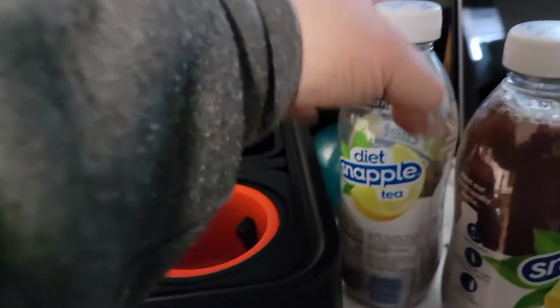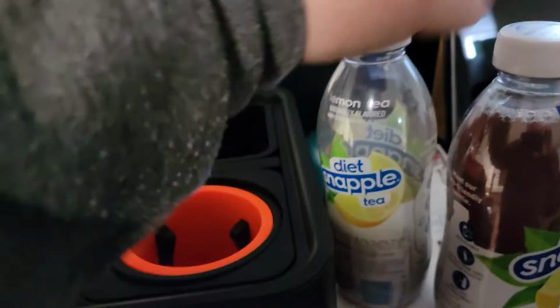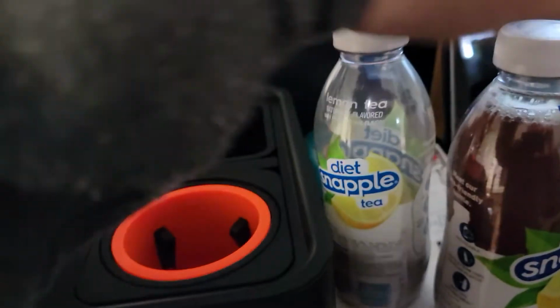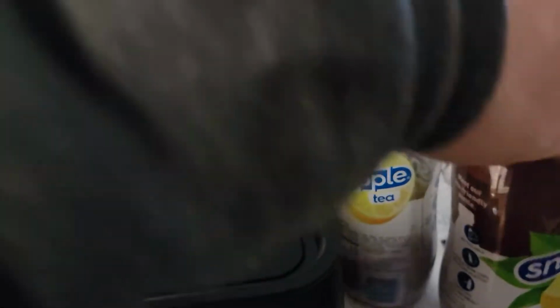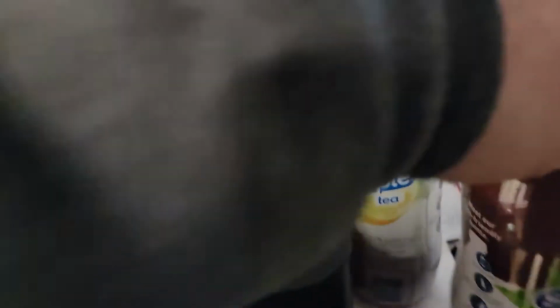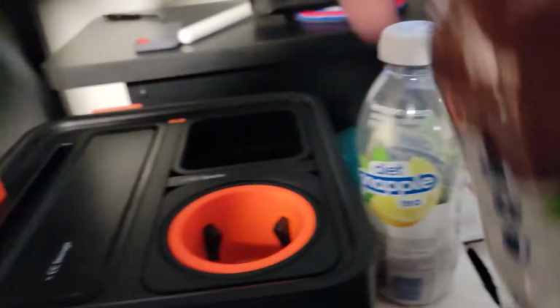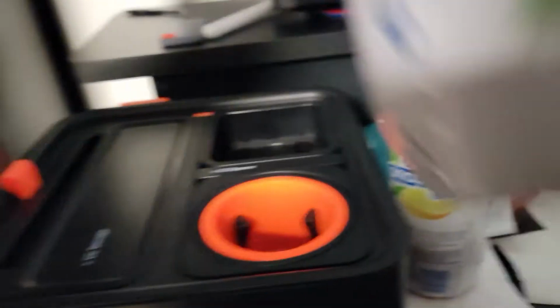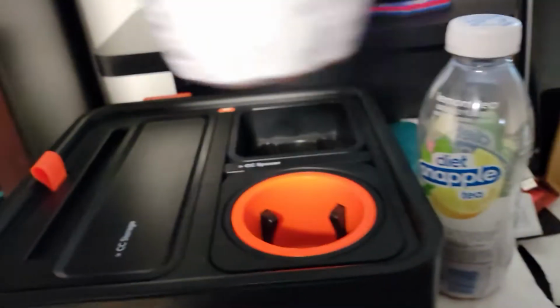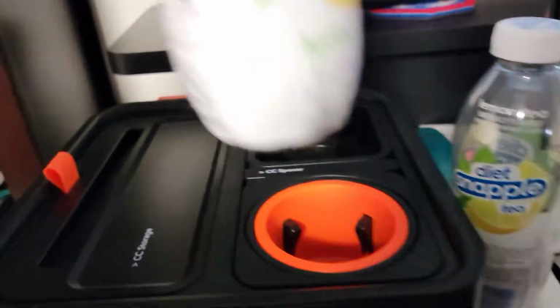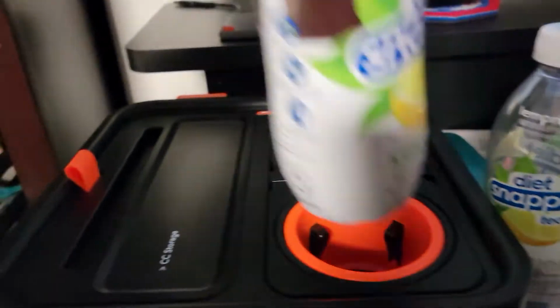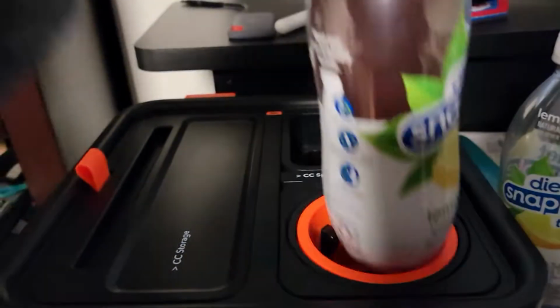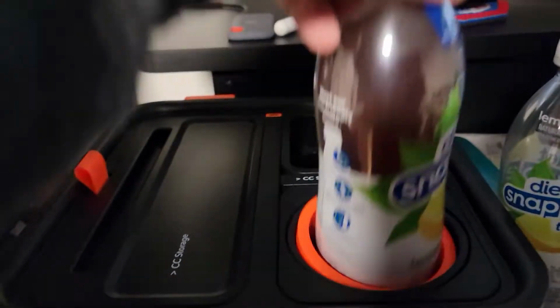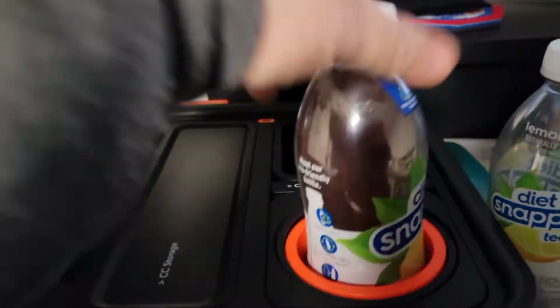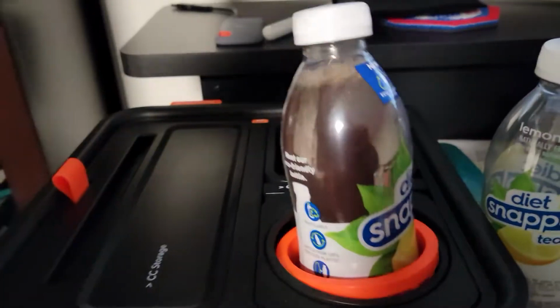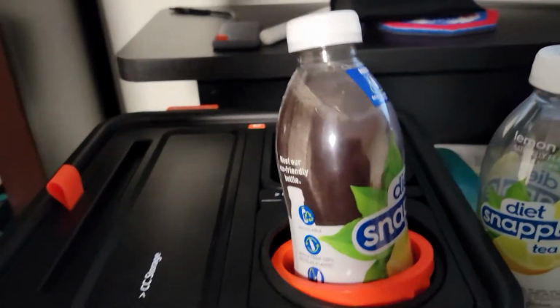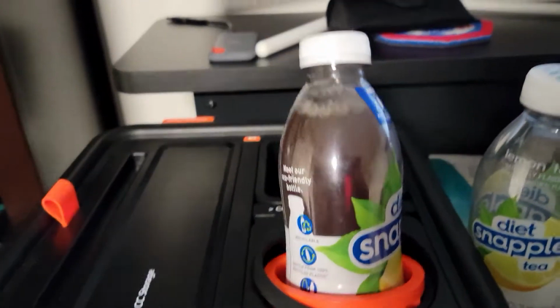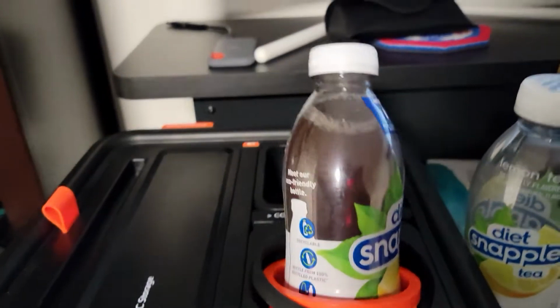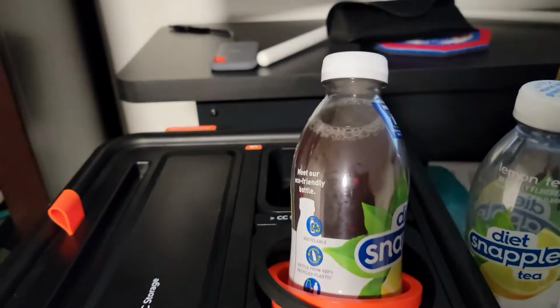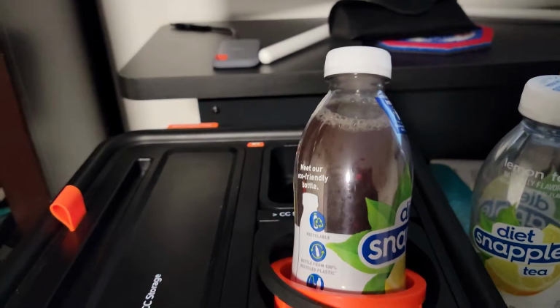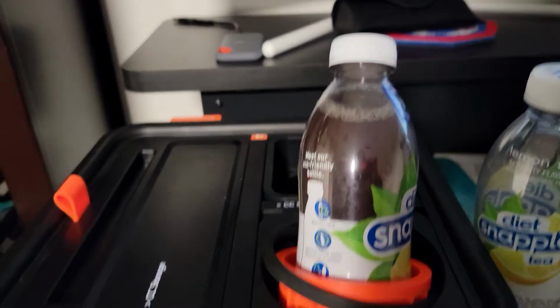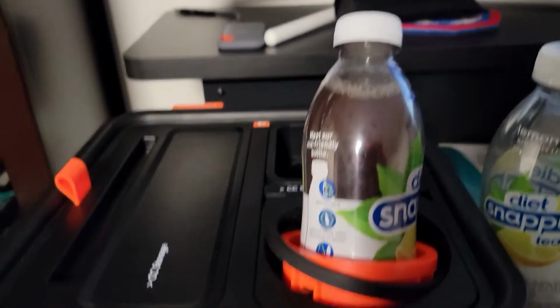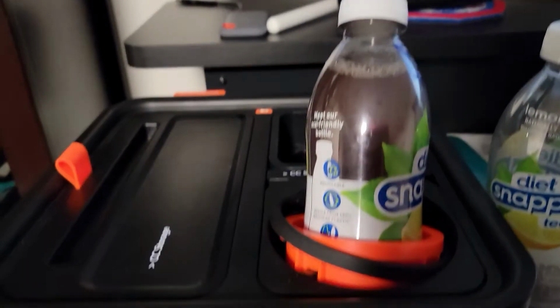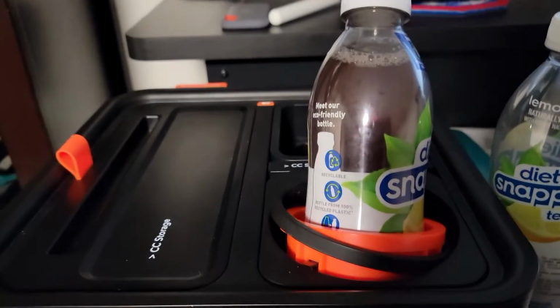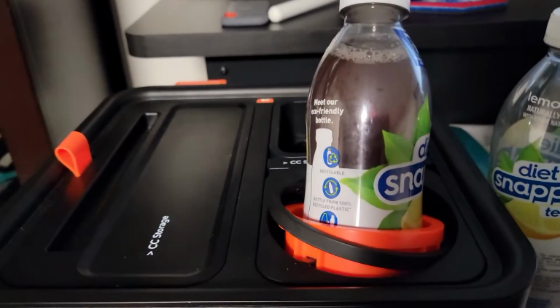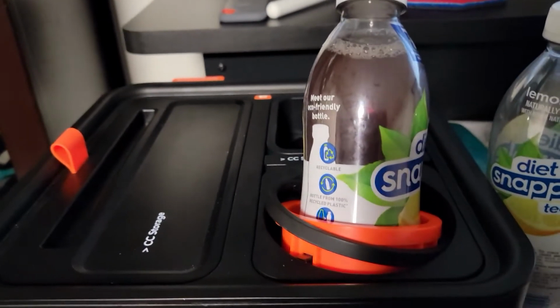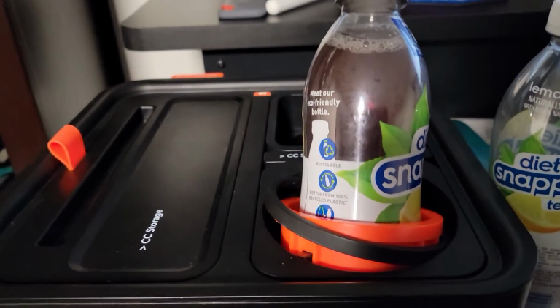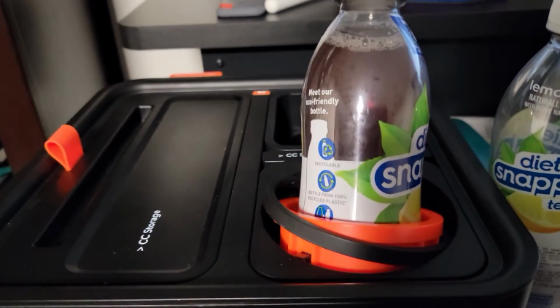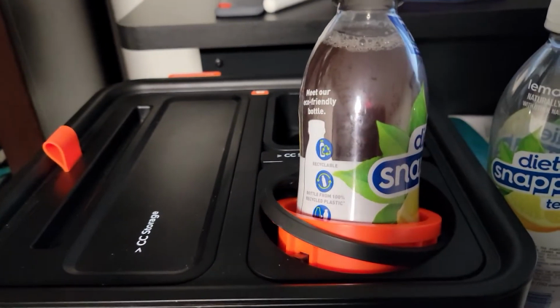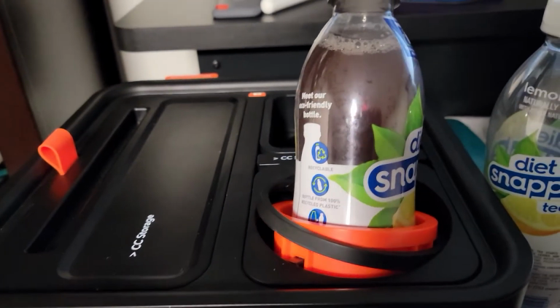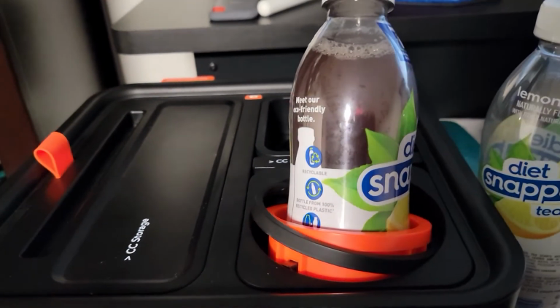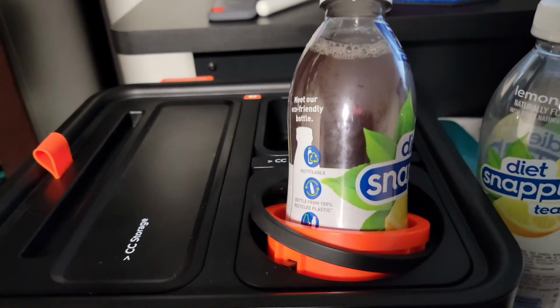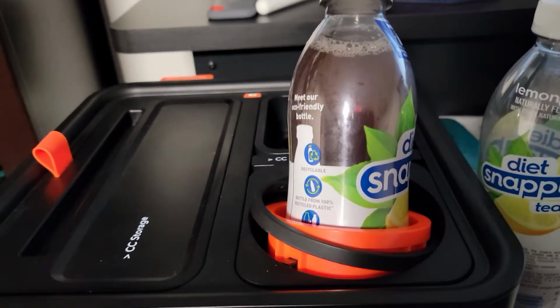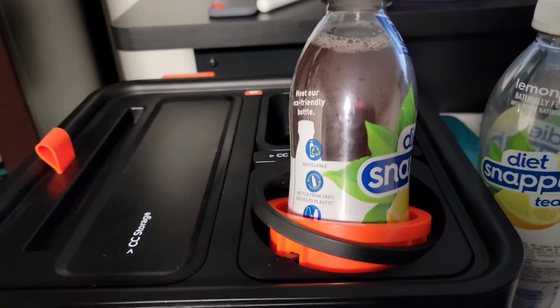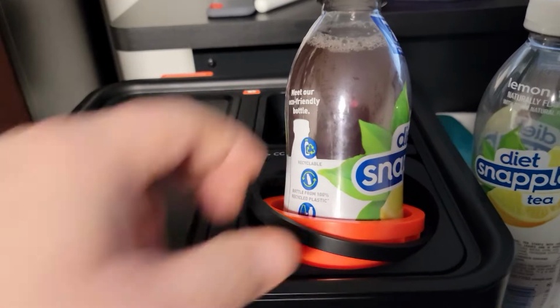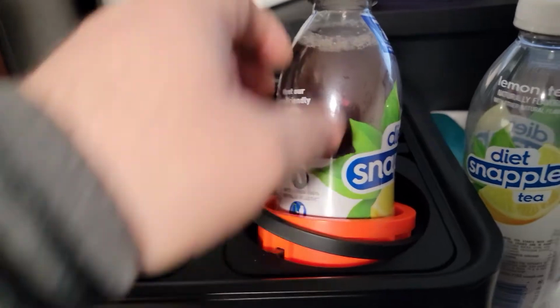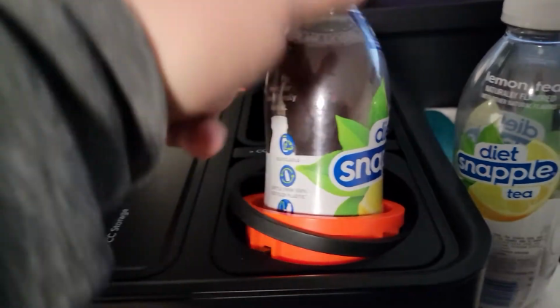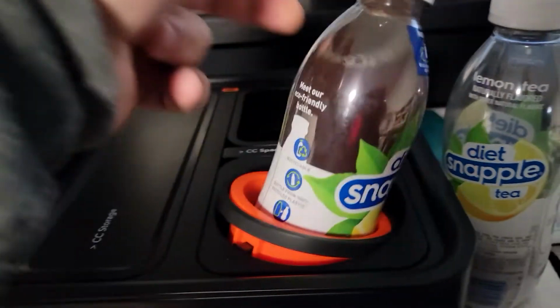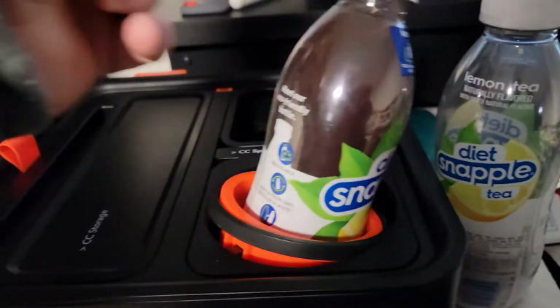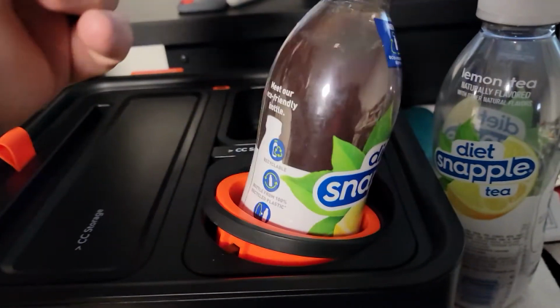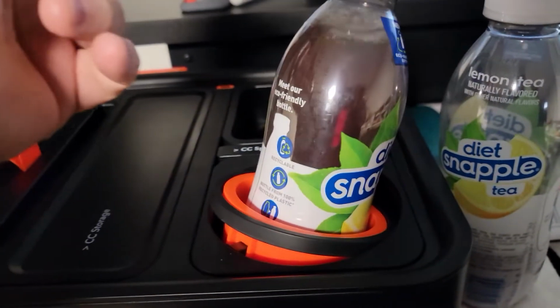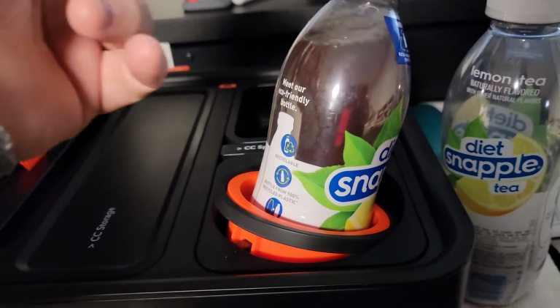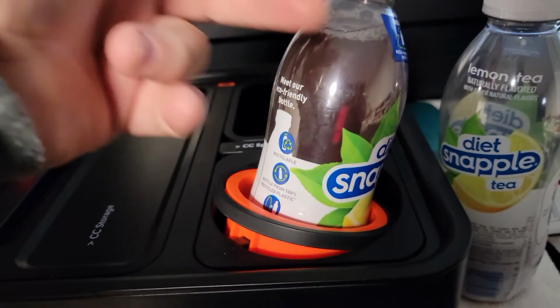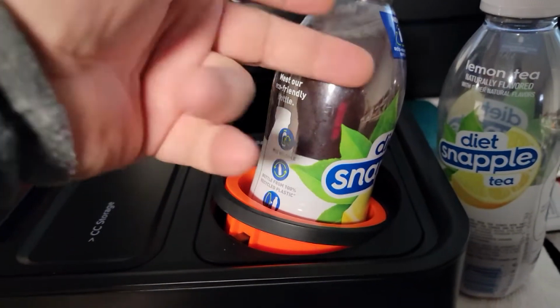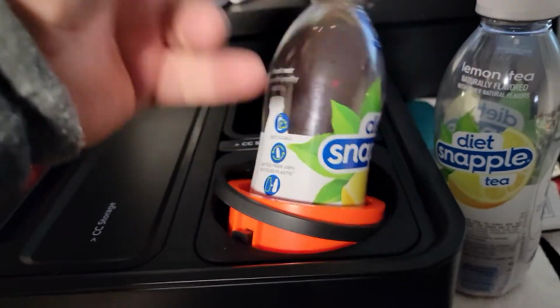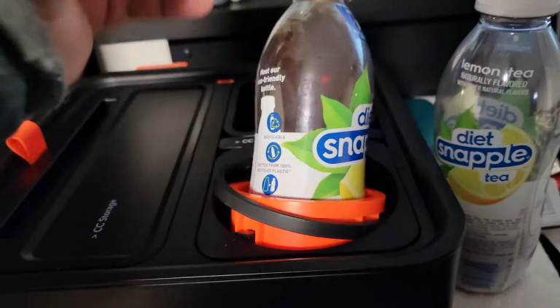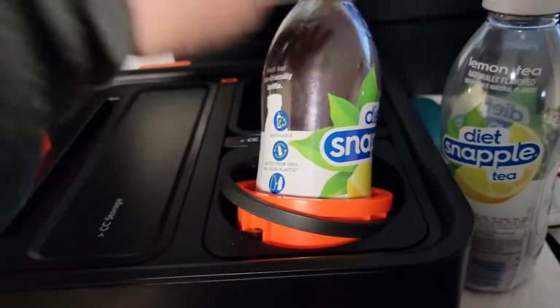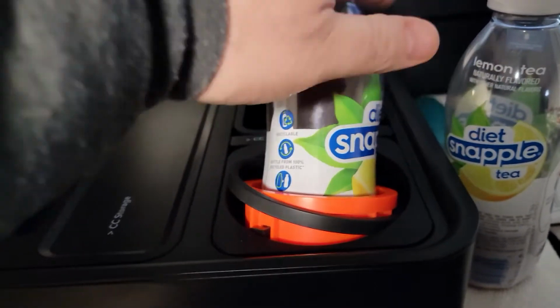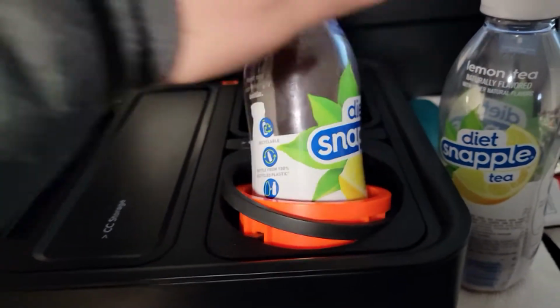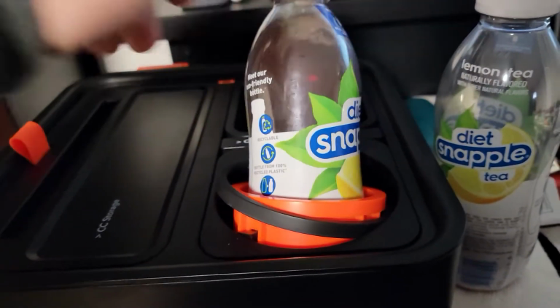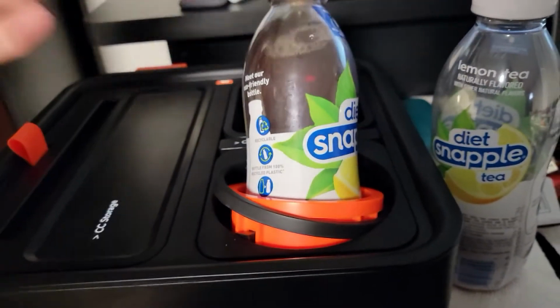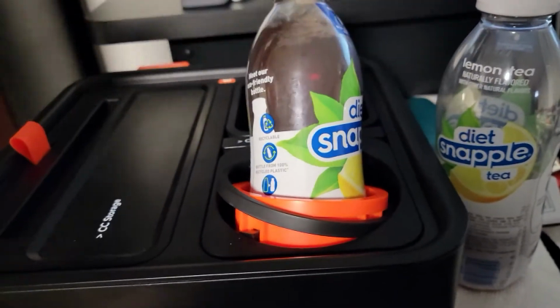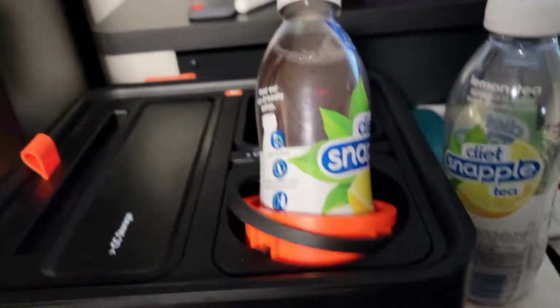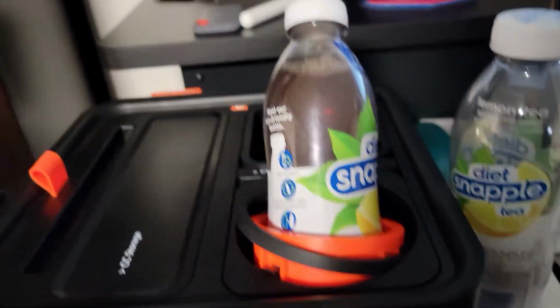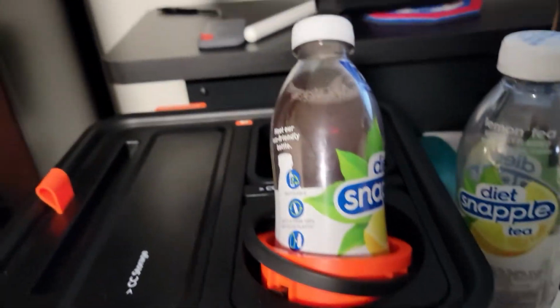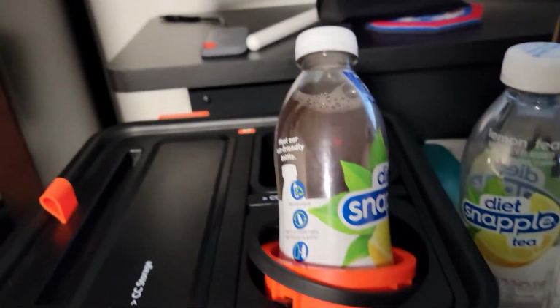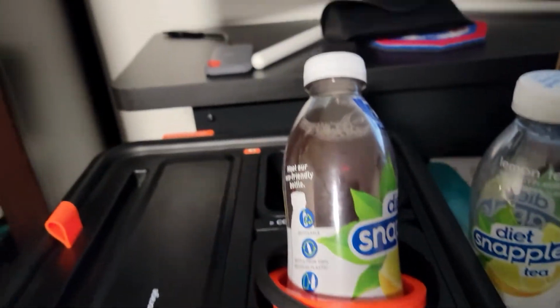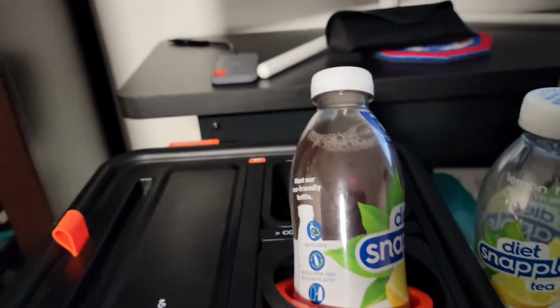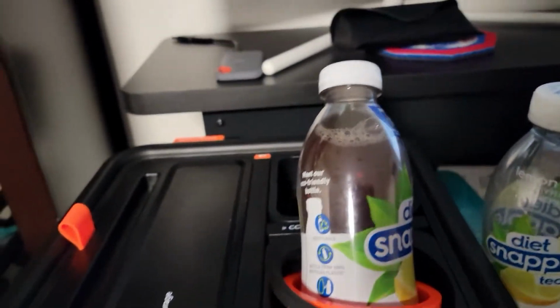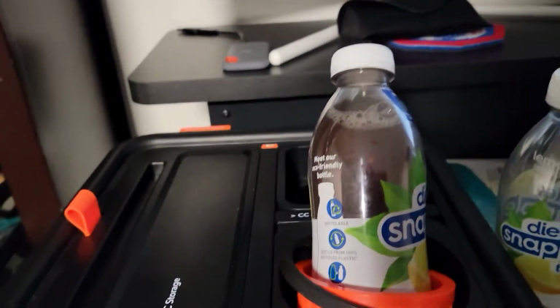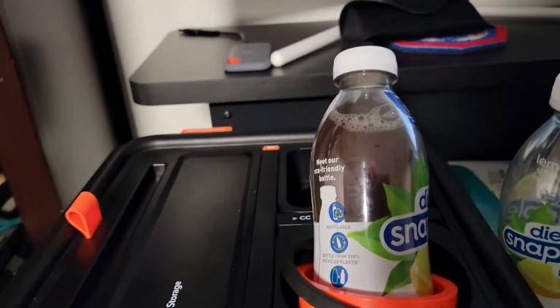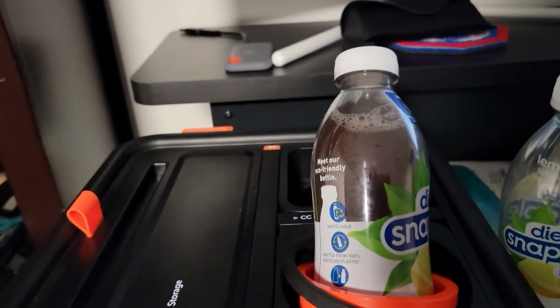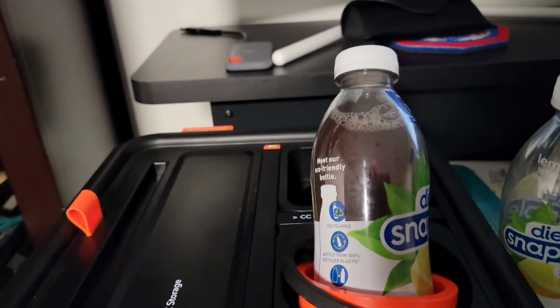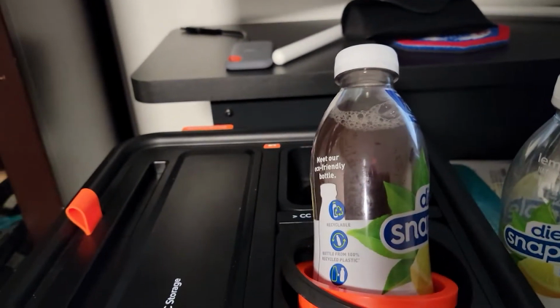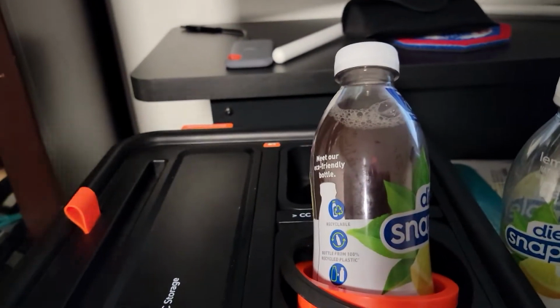Otherwise, stick a full bottle in it and it just falls to the side. It just spills all over. It's useless.